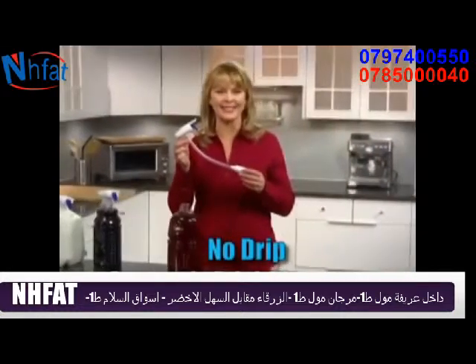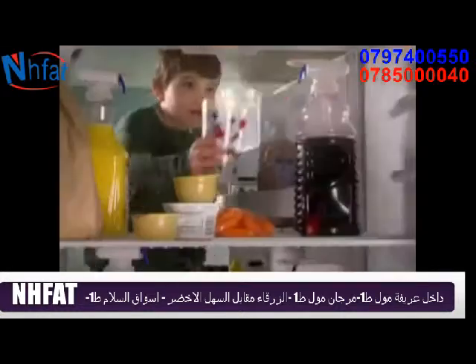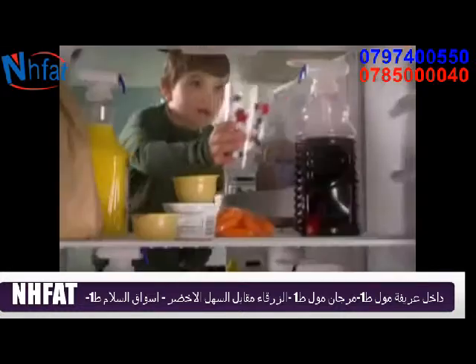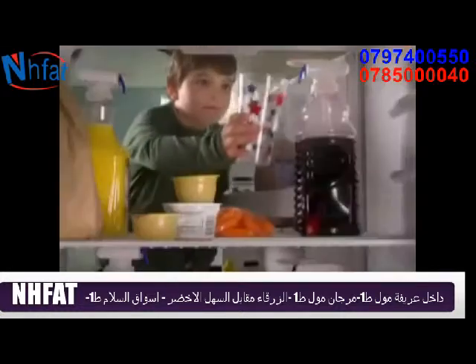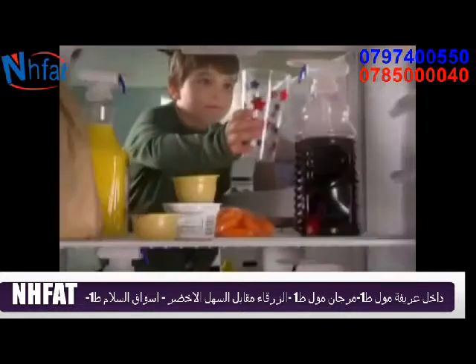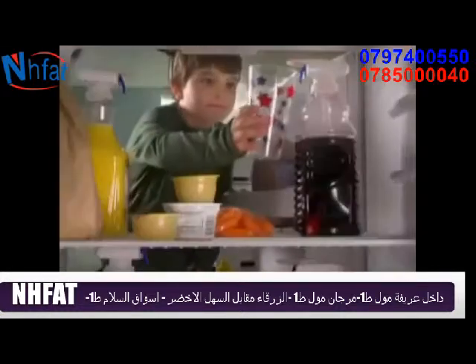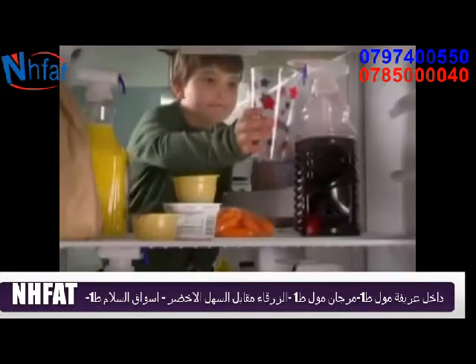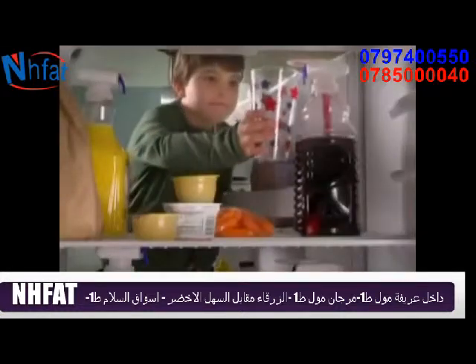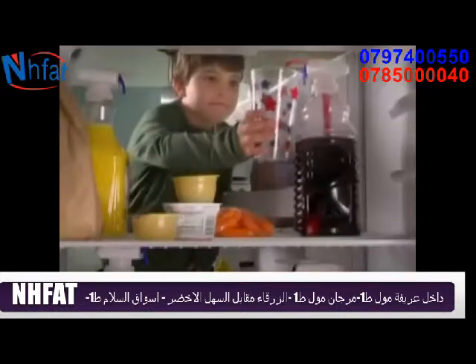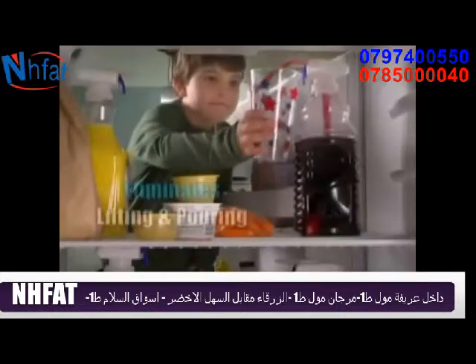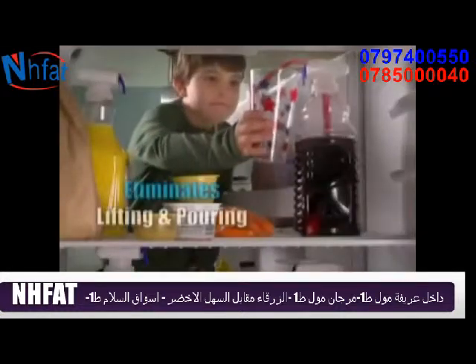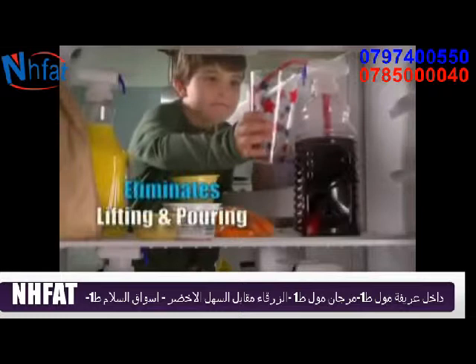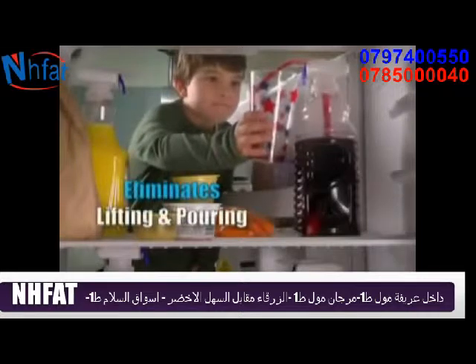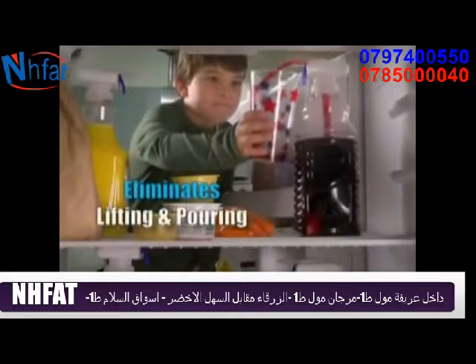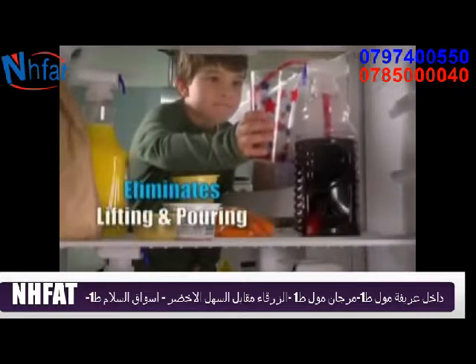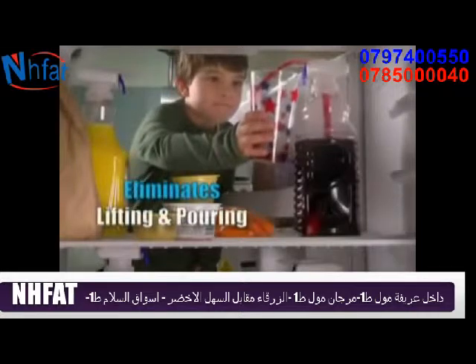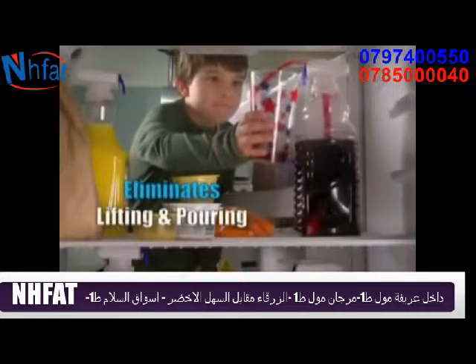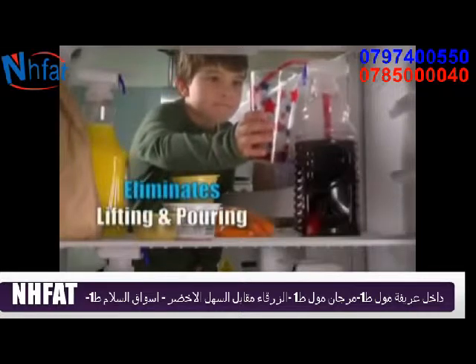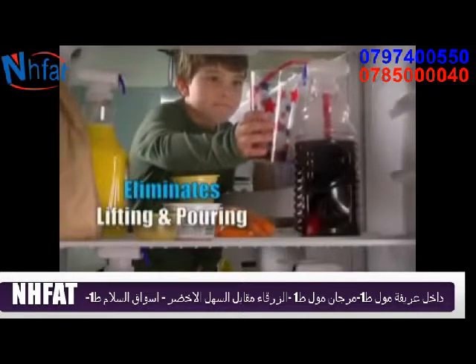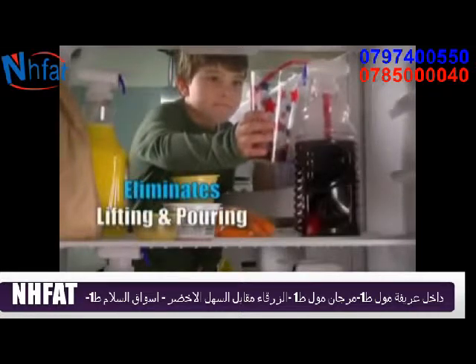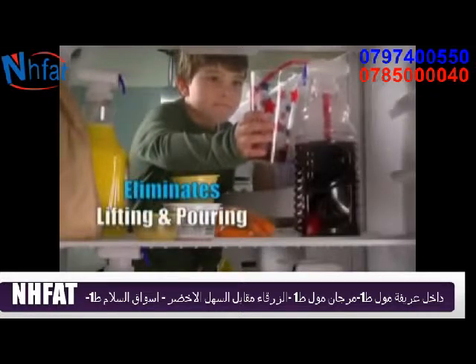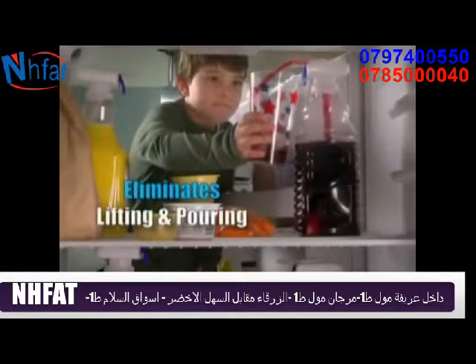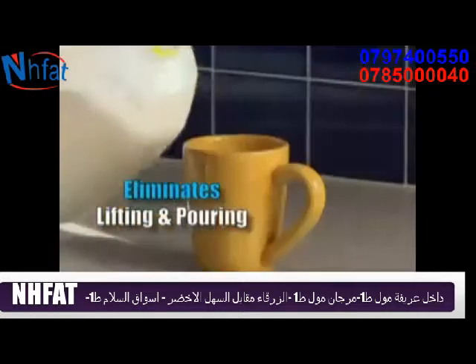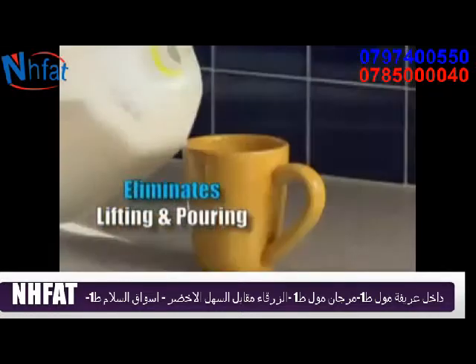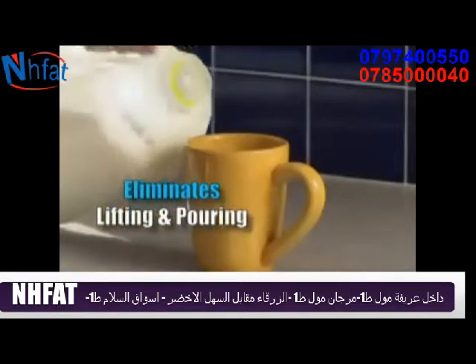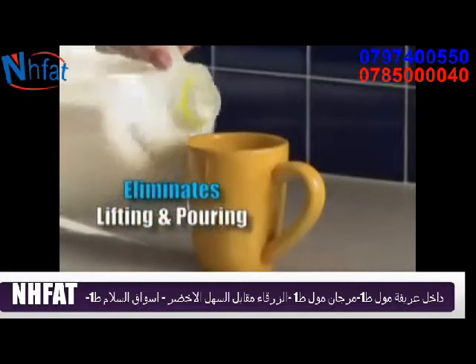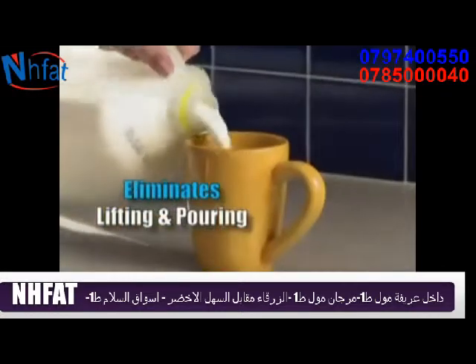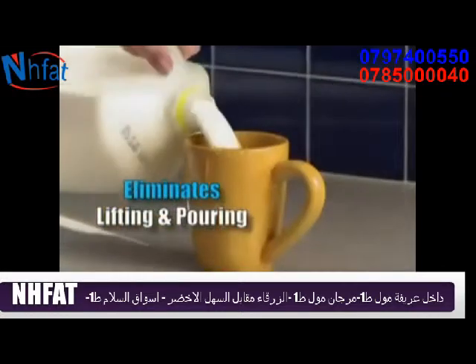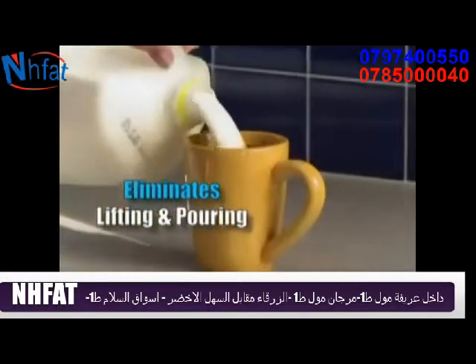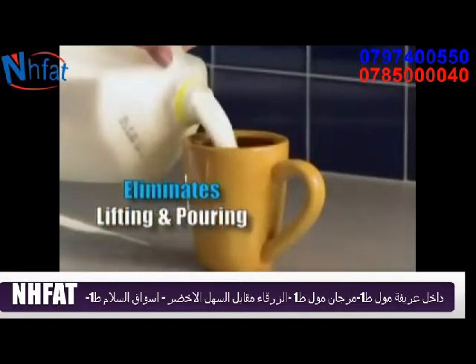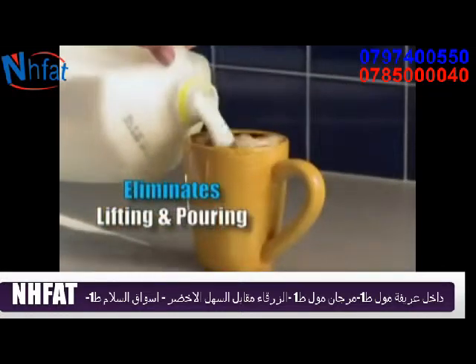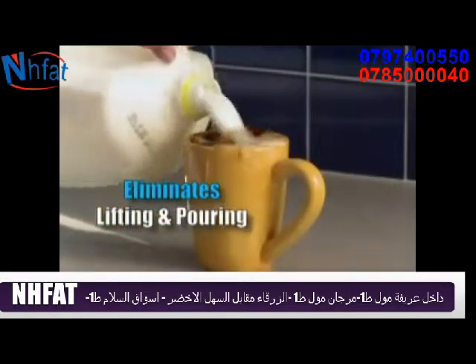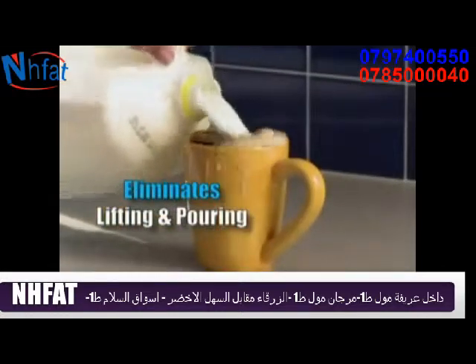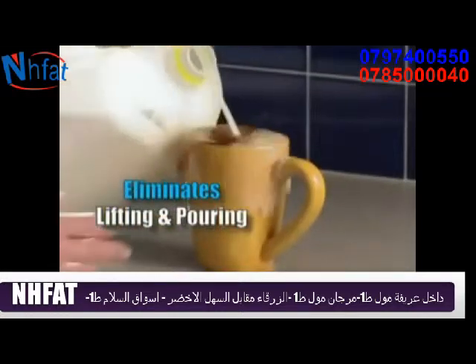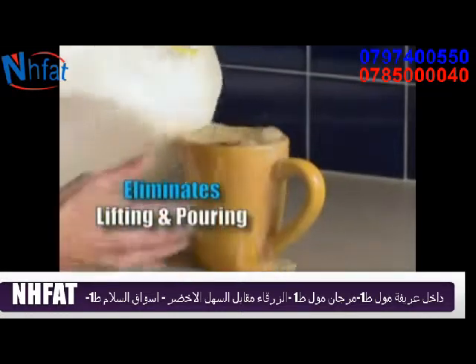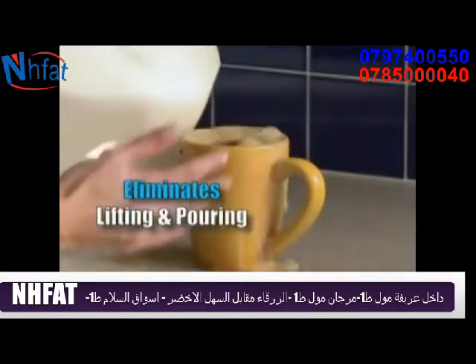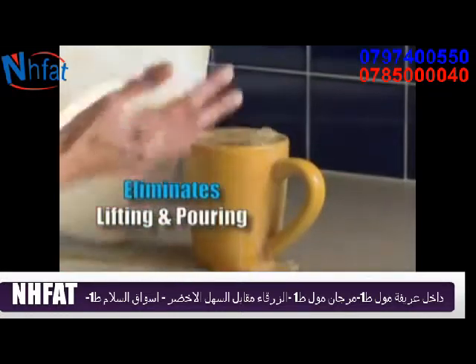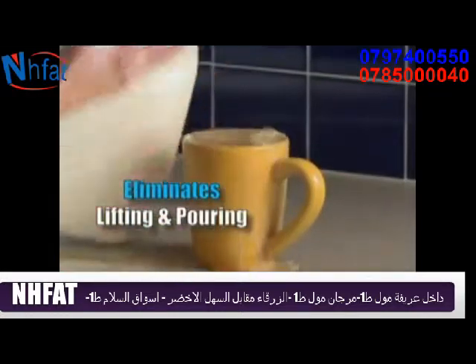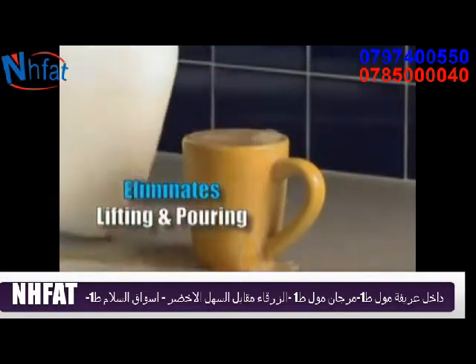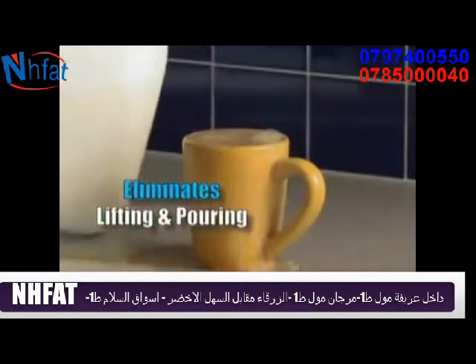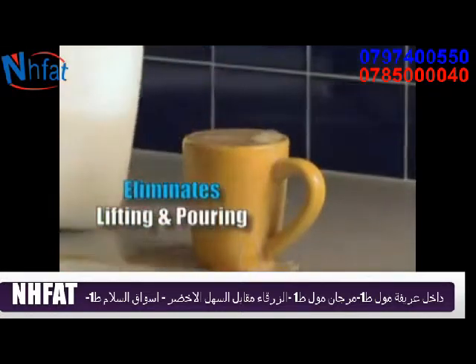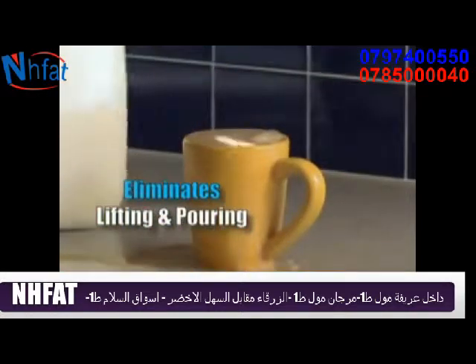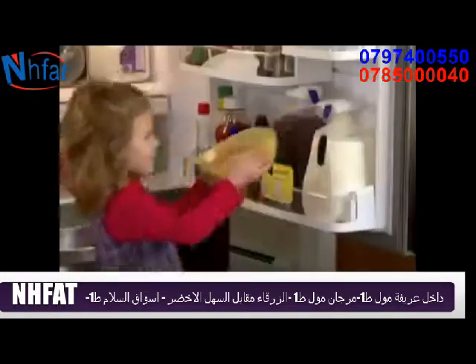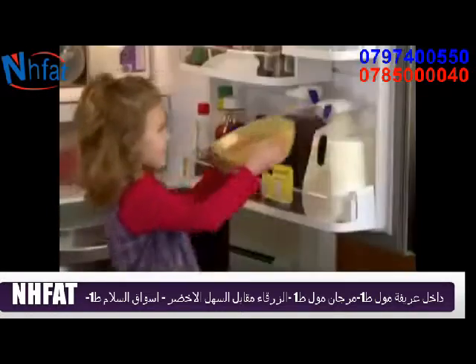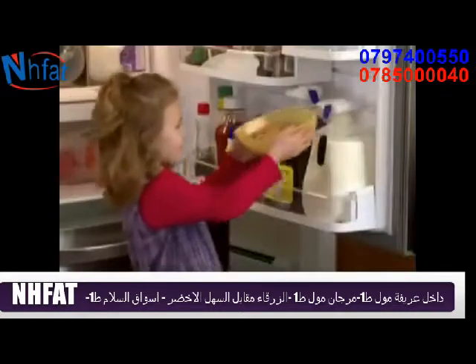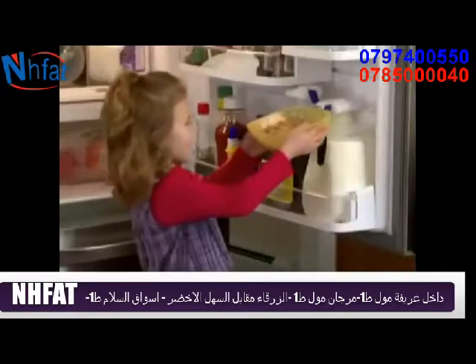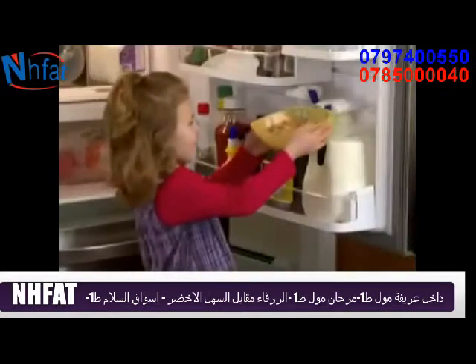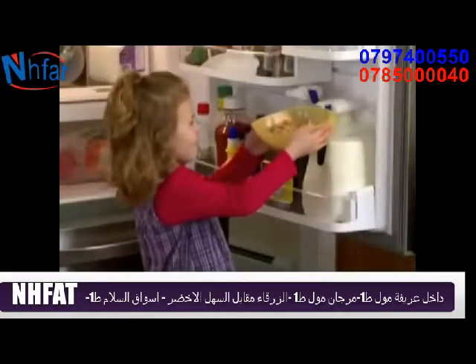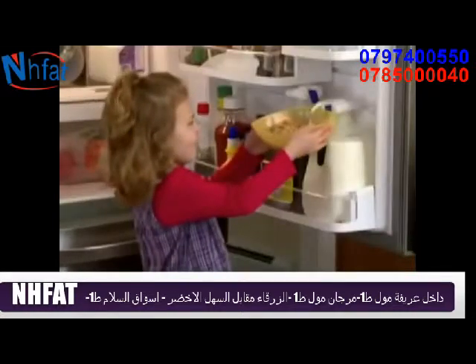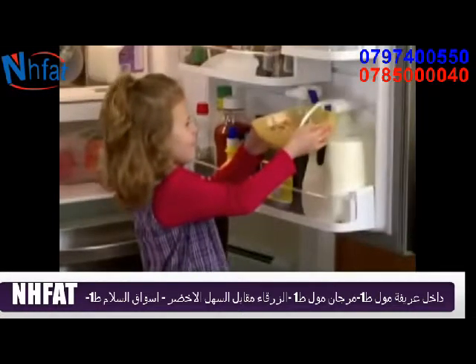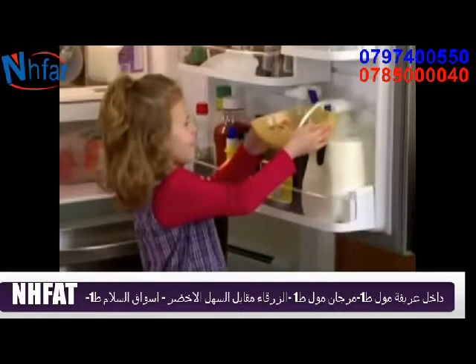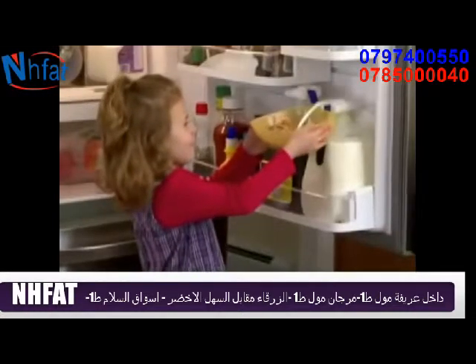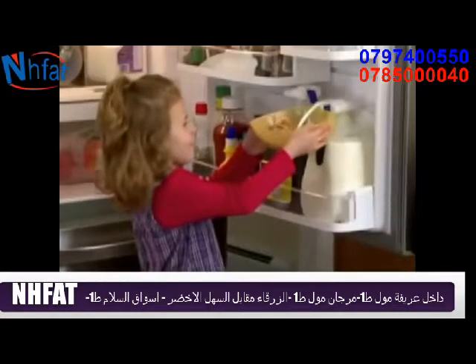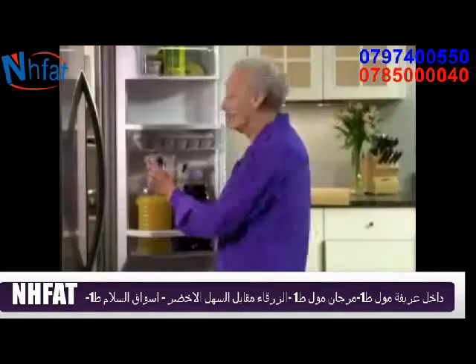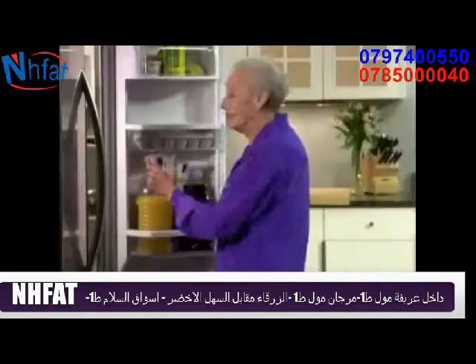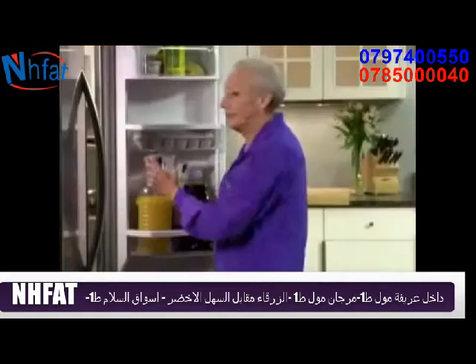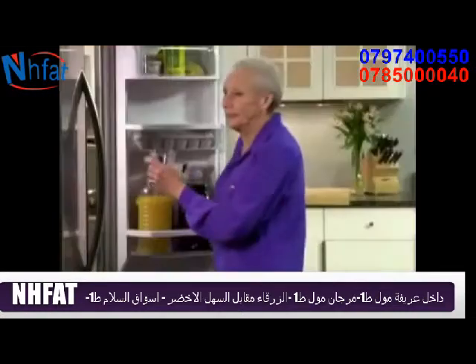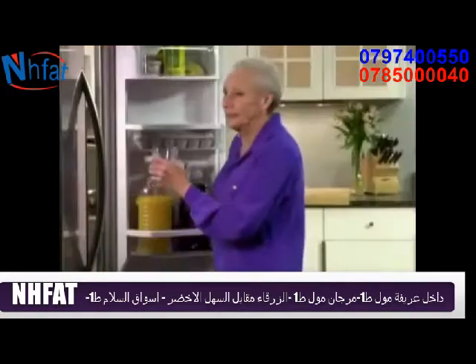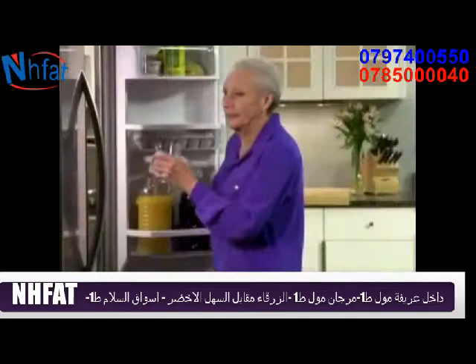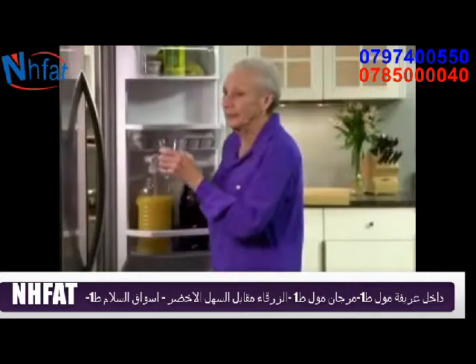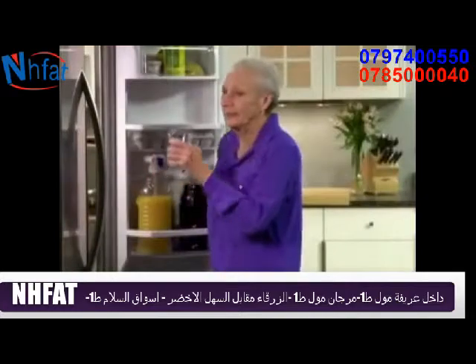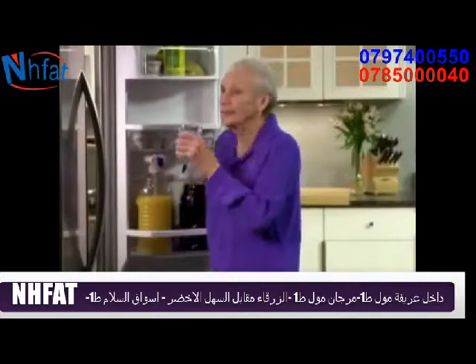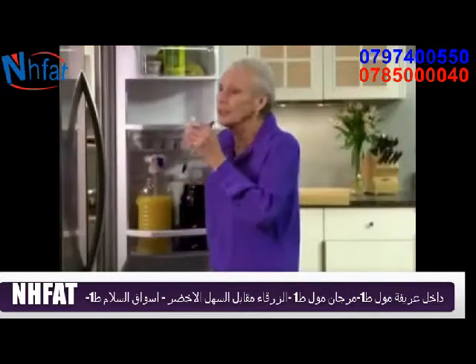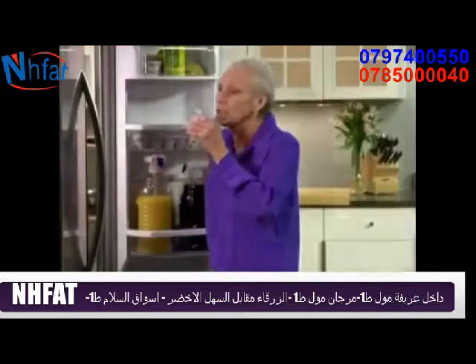The Magic Tap eliminates lifting and pouring heavy, awkward beverages, giving independence to kids and the elderly.